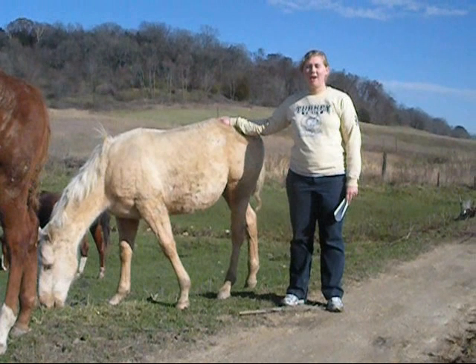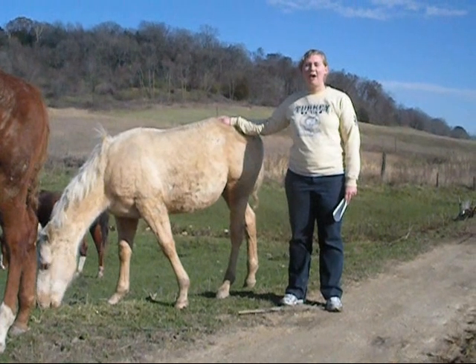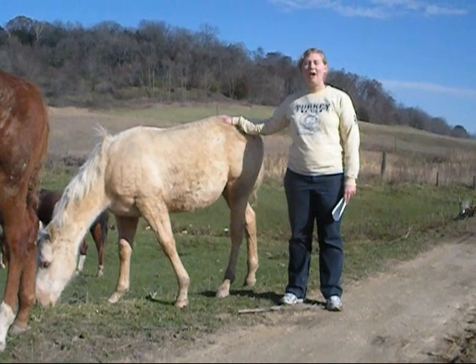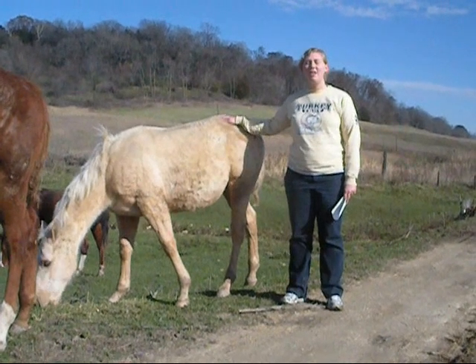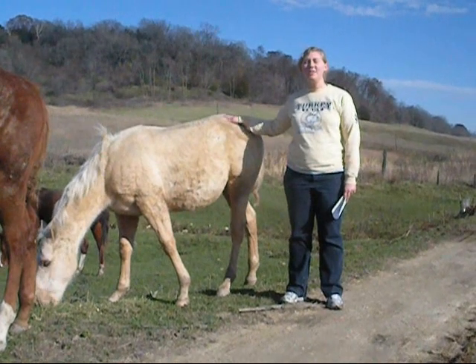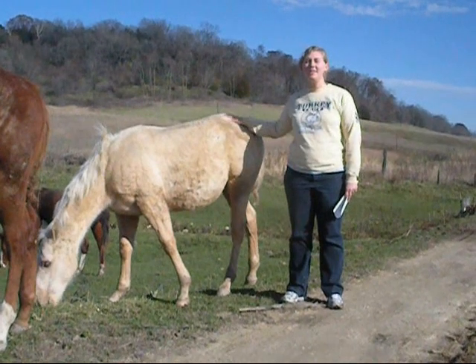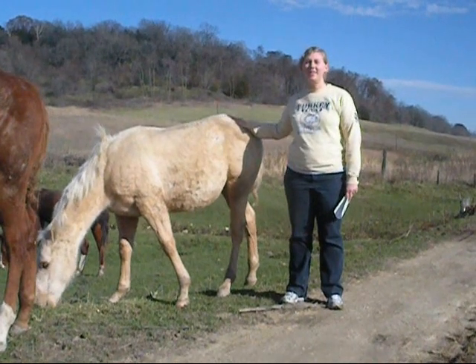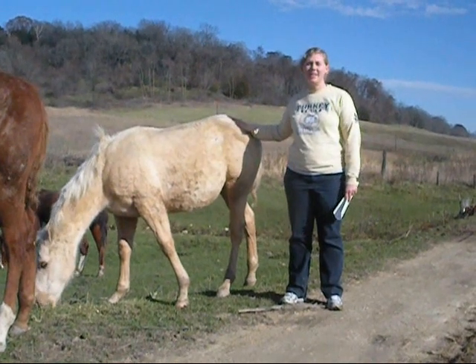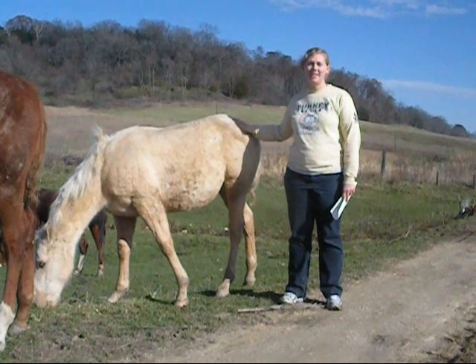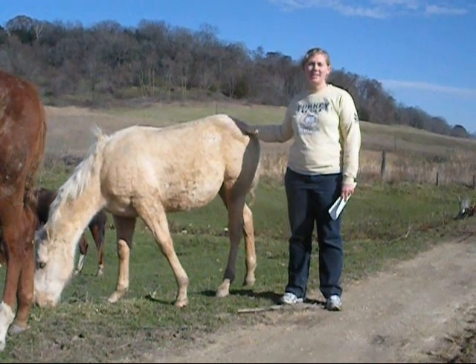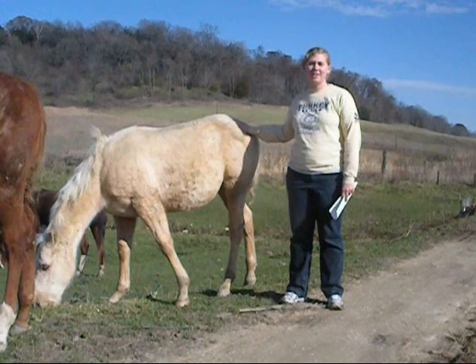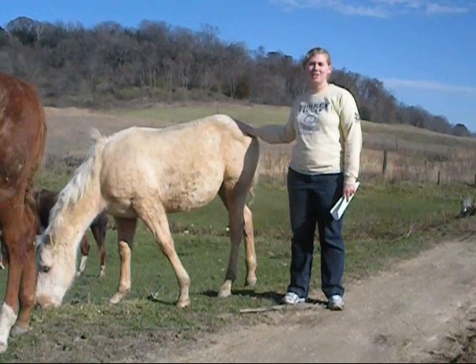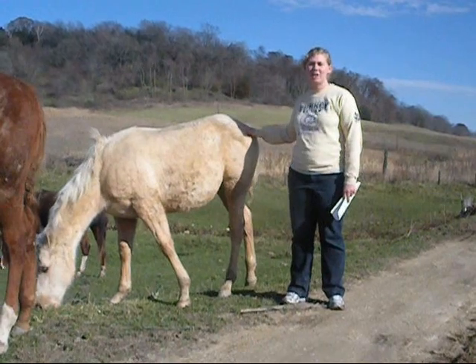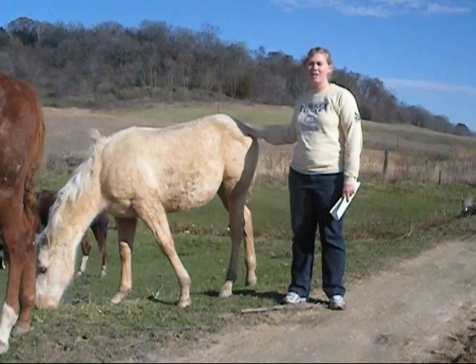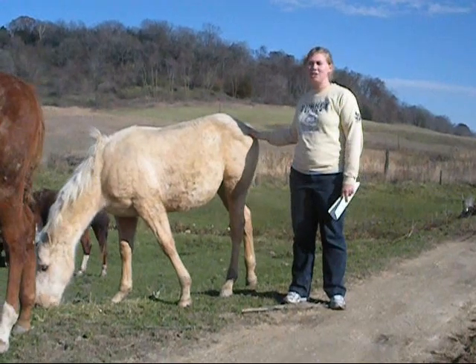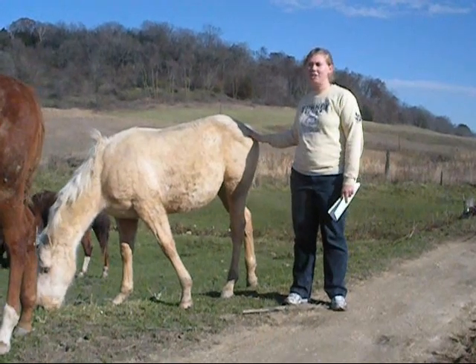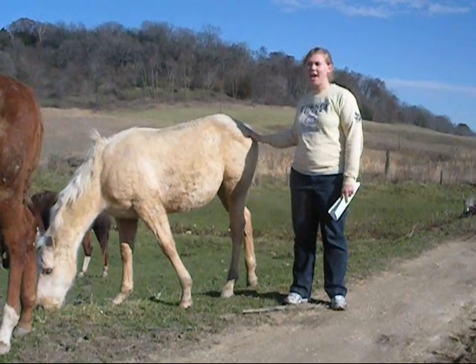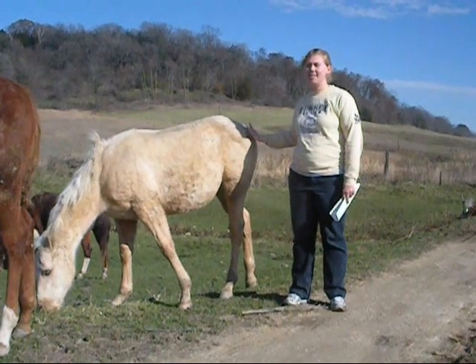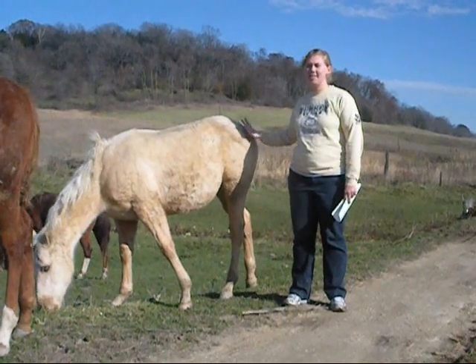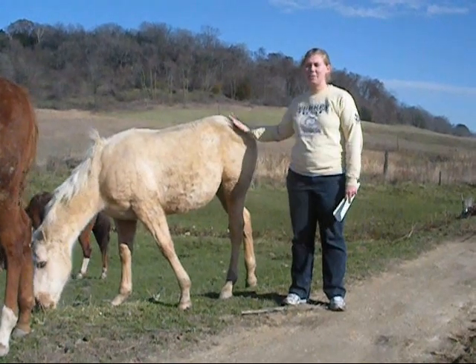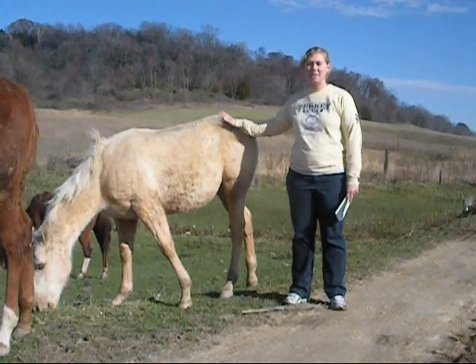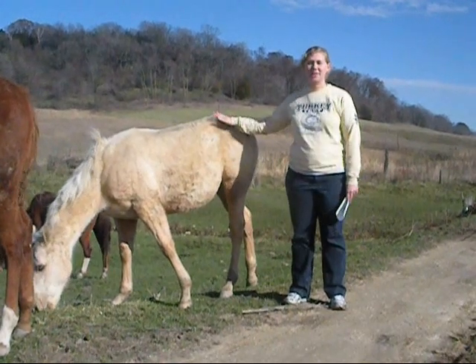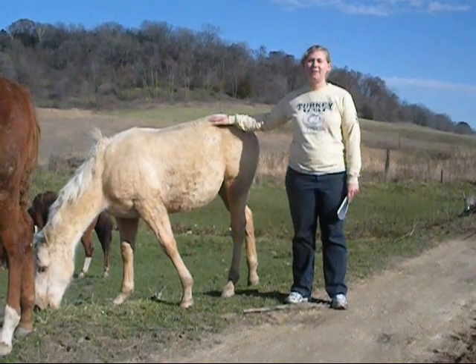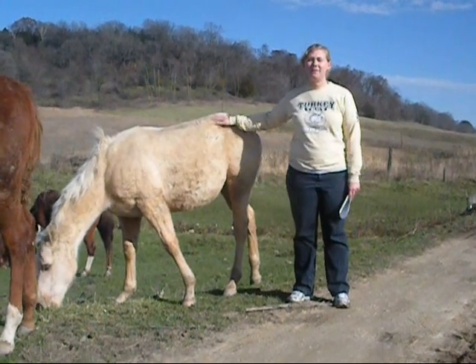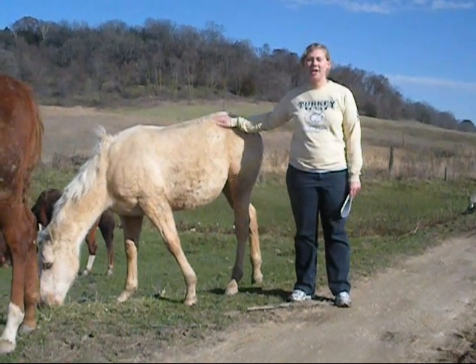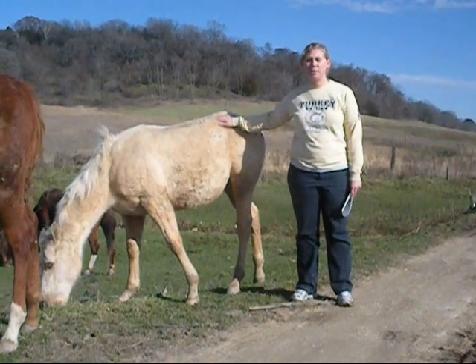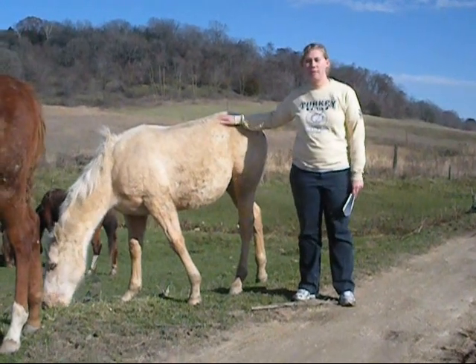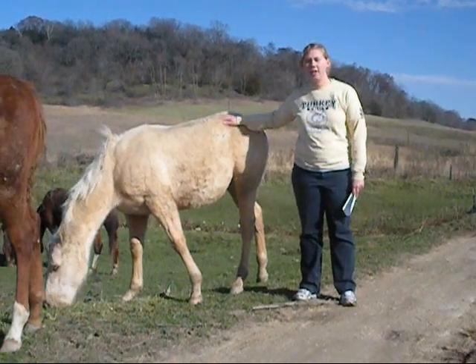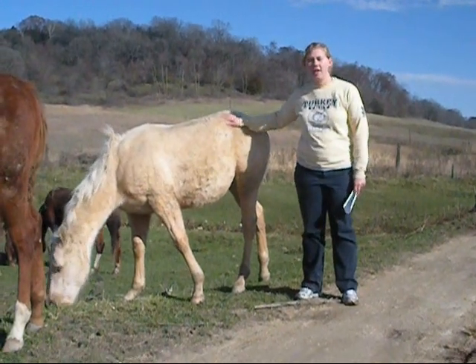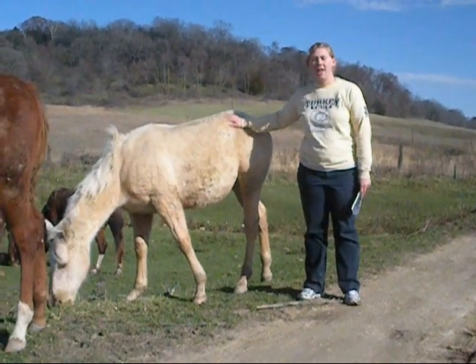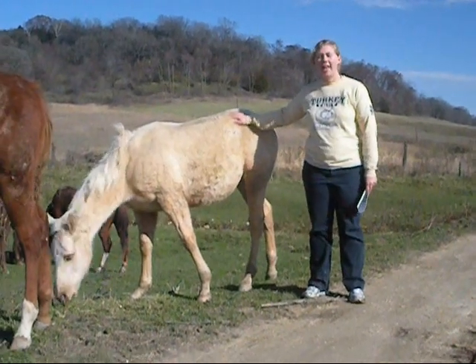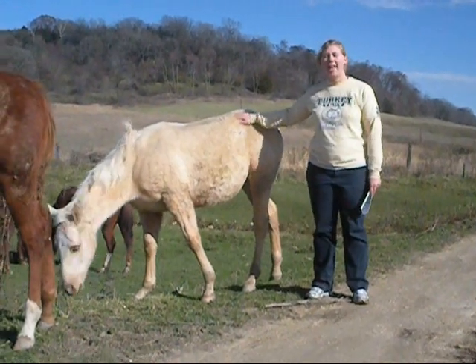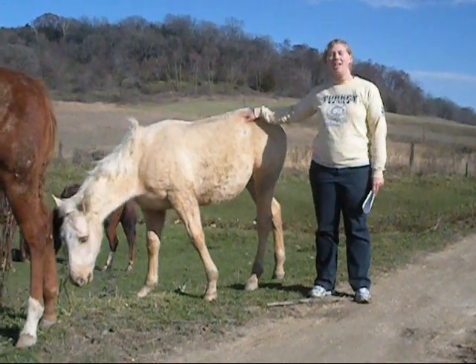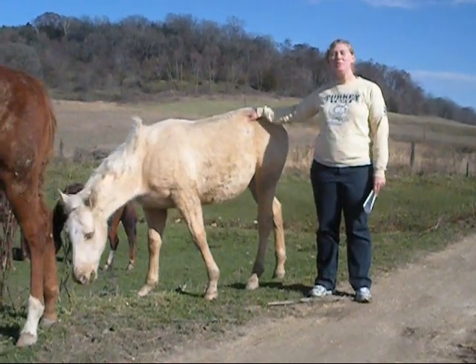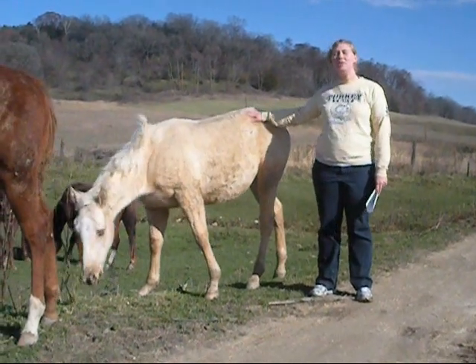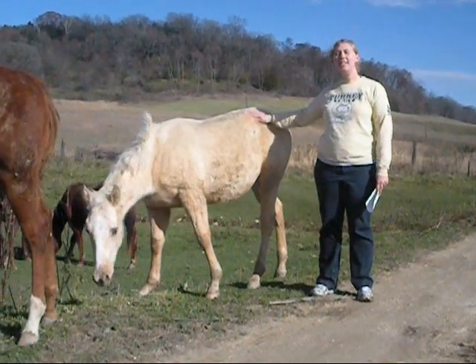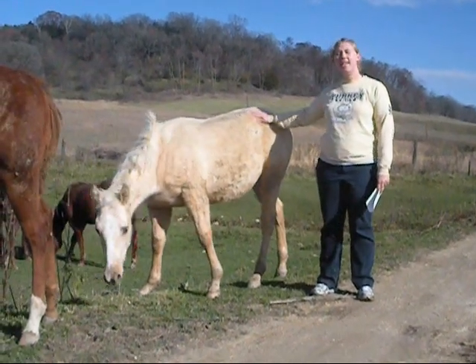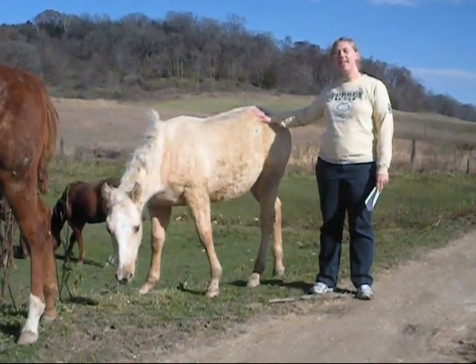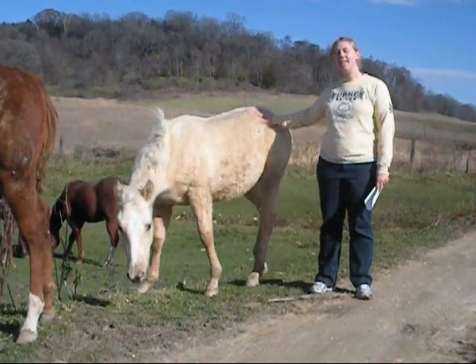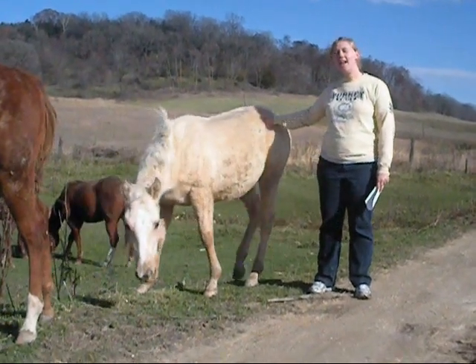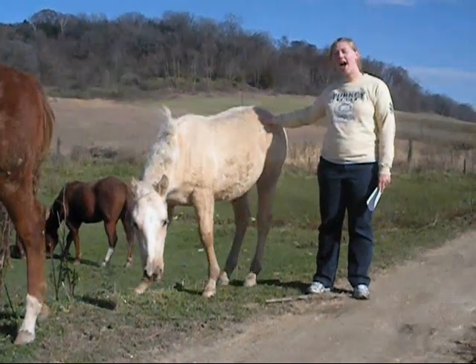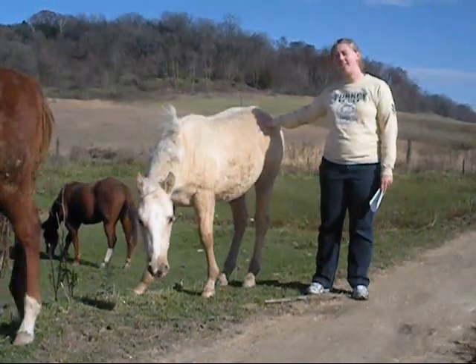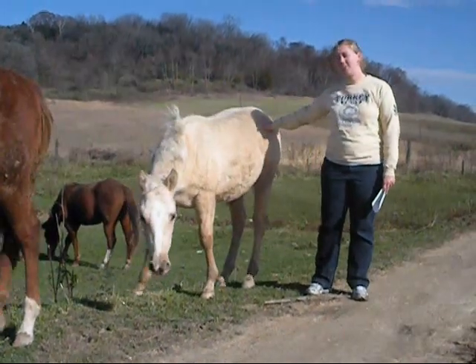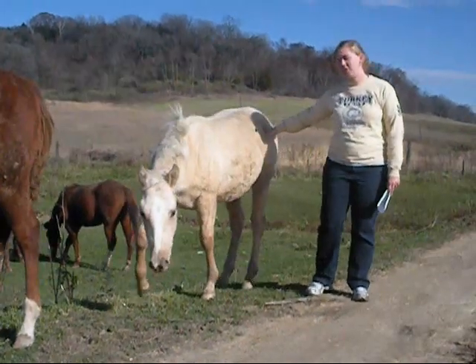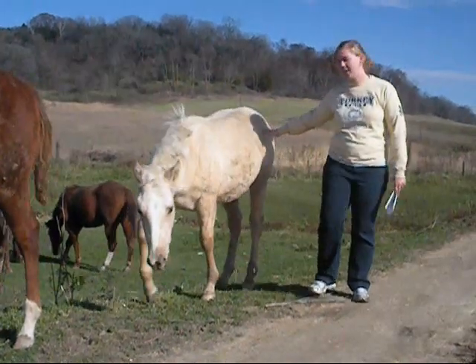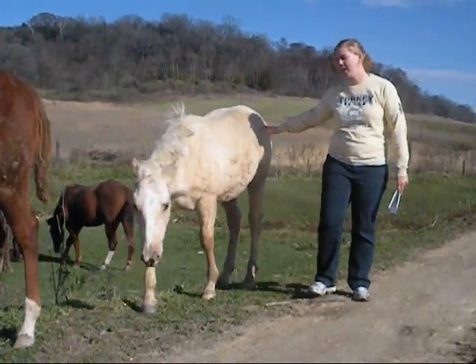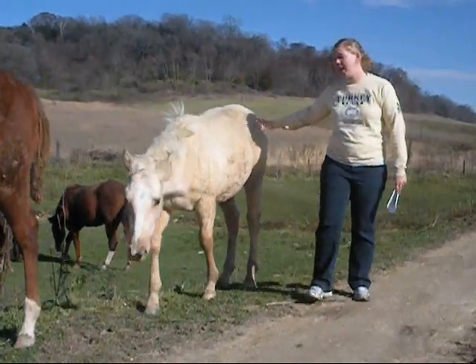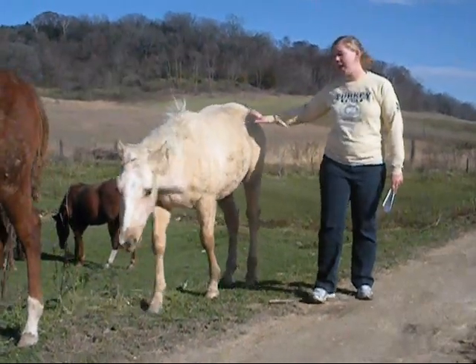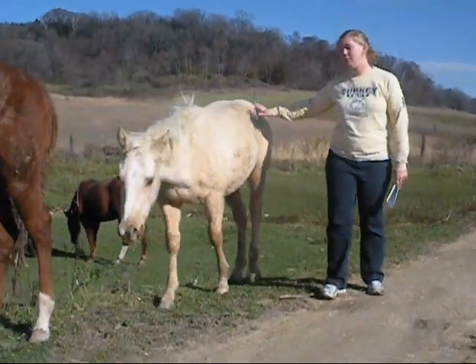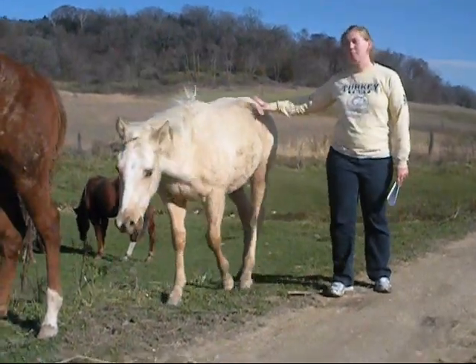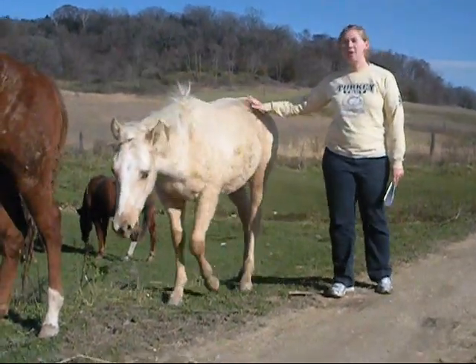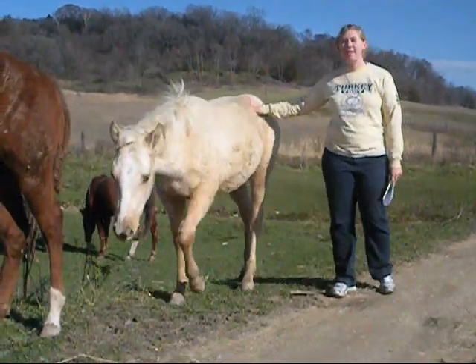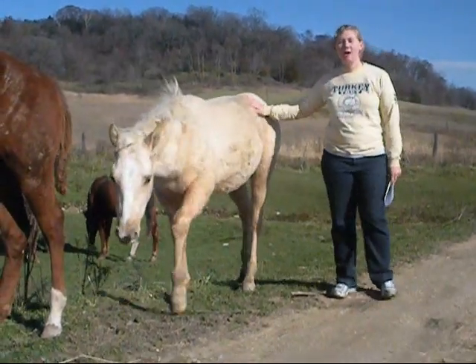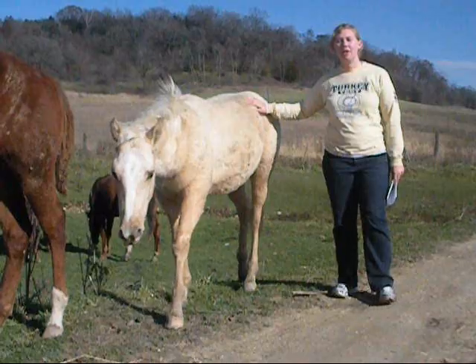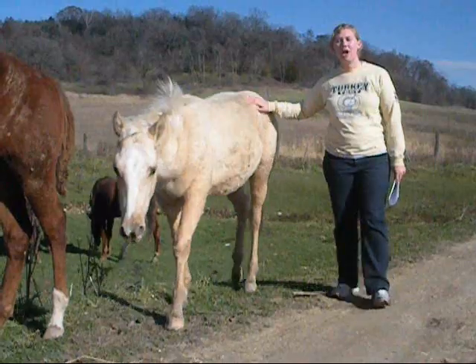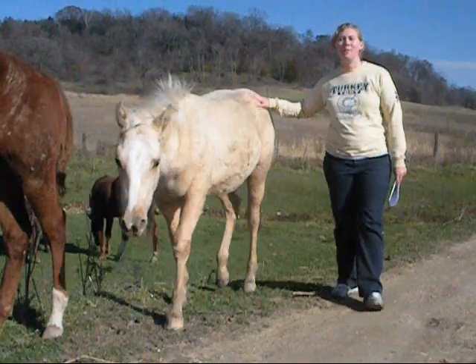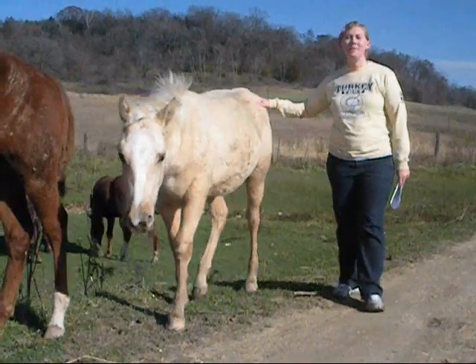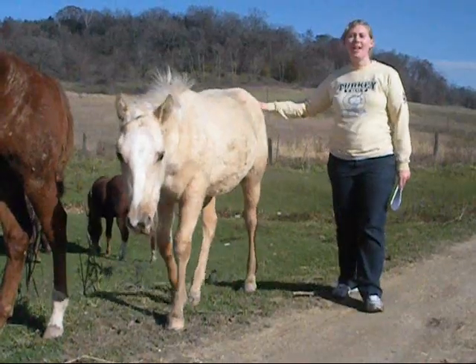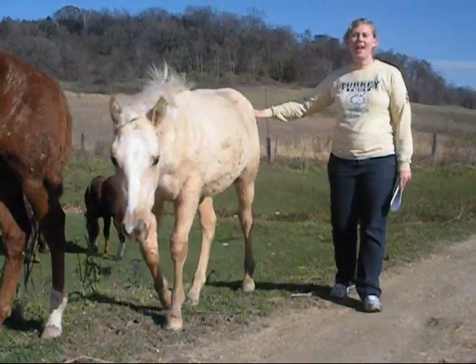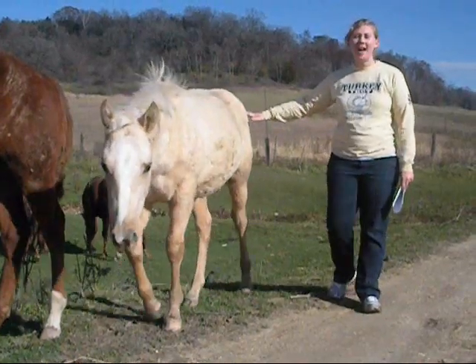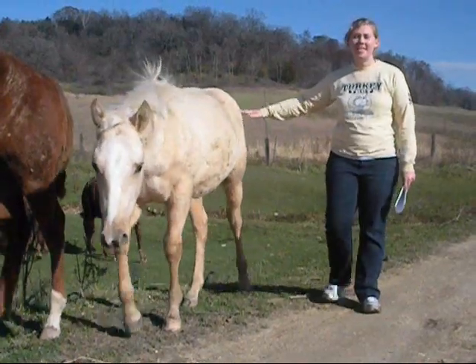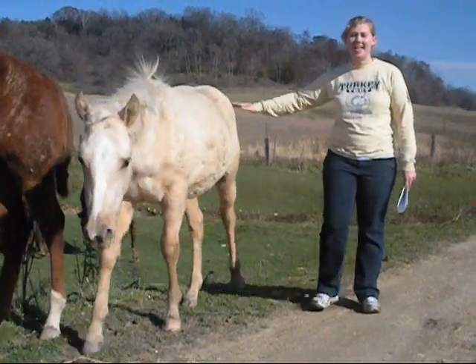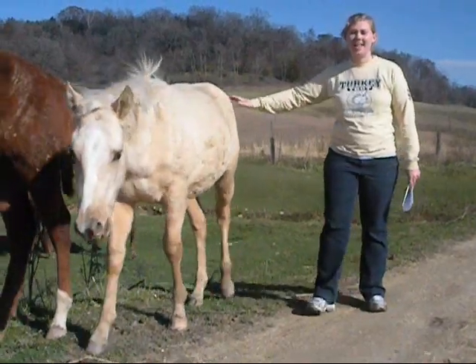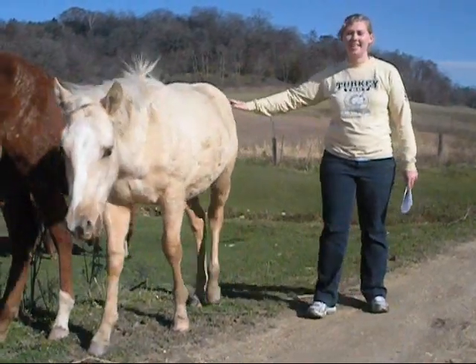All living things exchange gases with their environment. Animals take in oxygen and breathe out carbon dioxide.